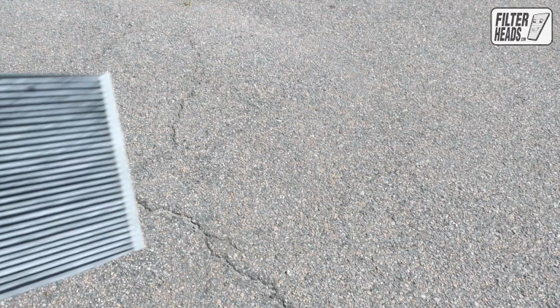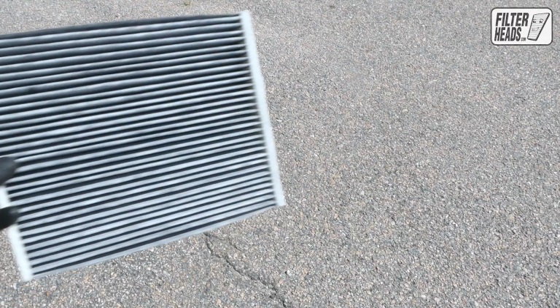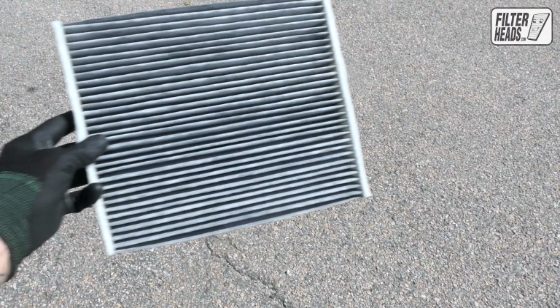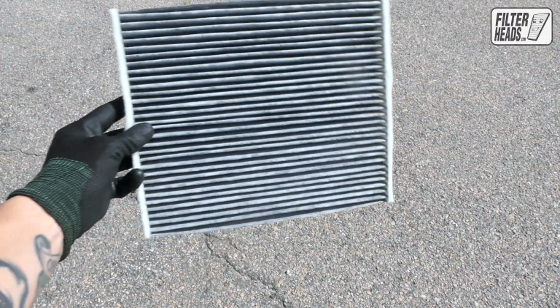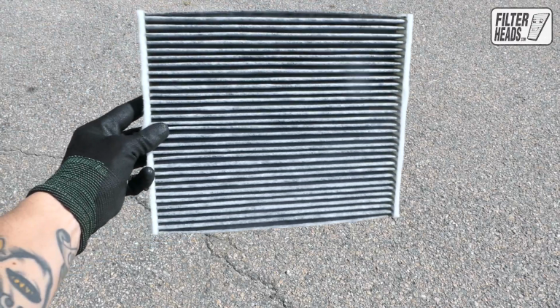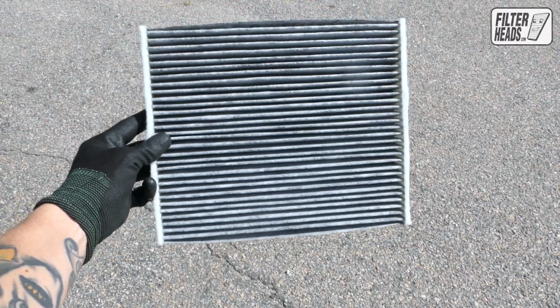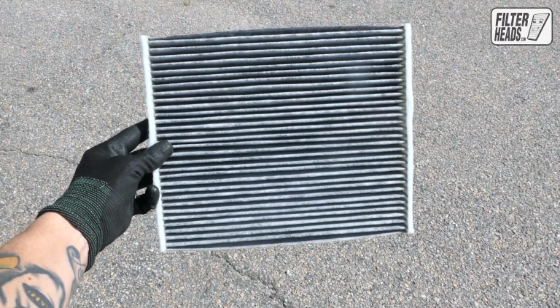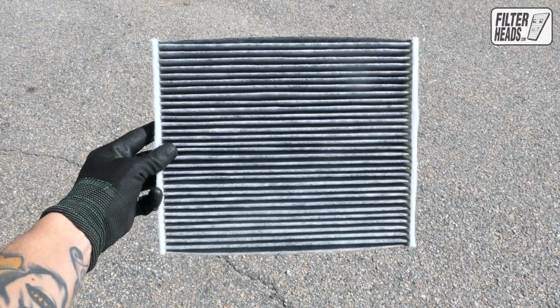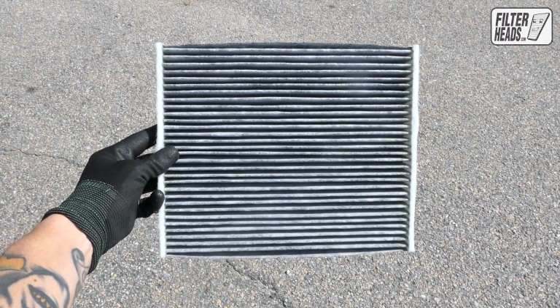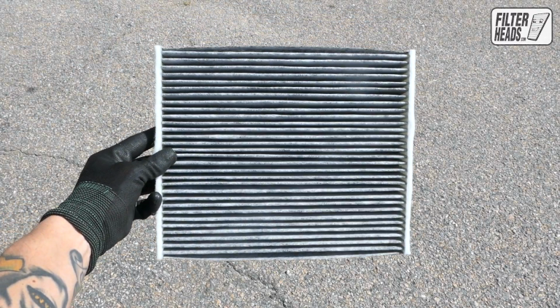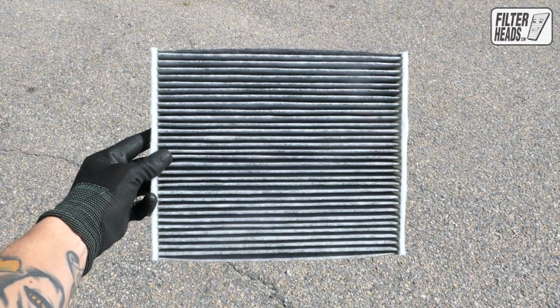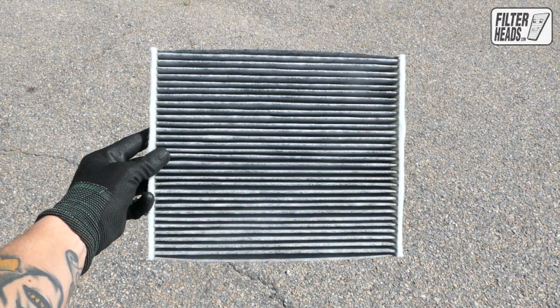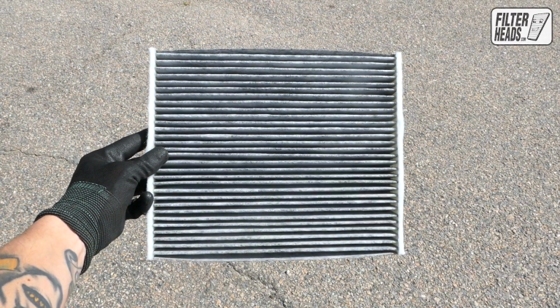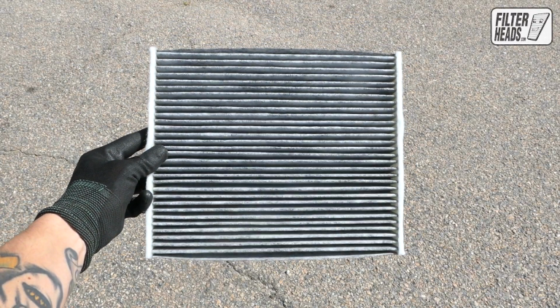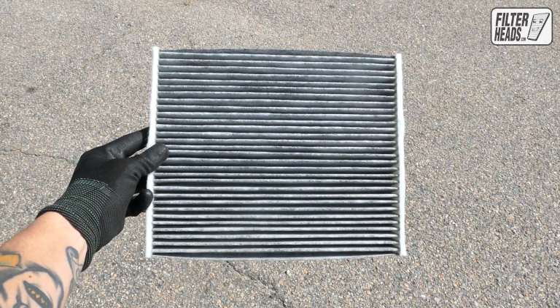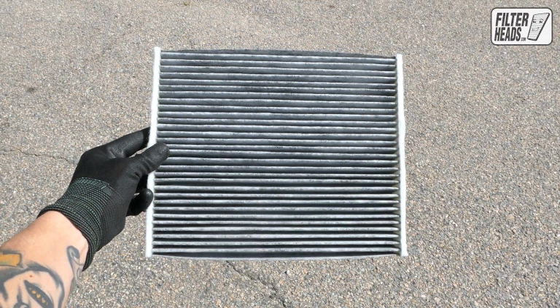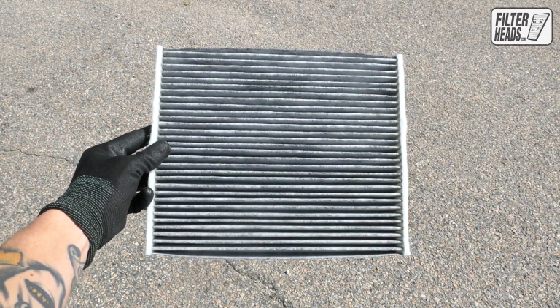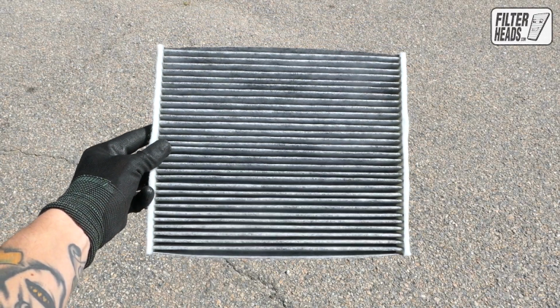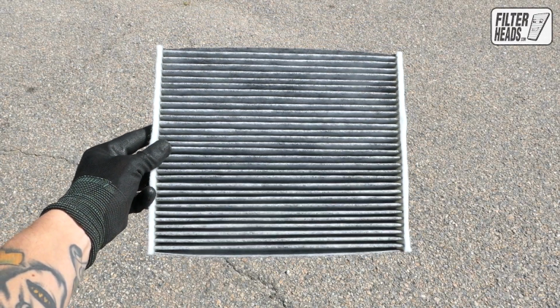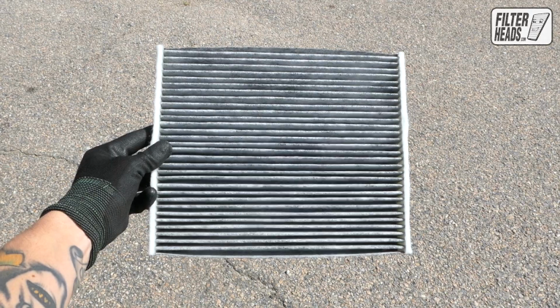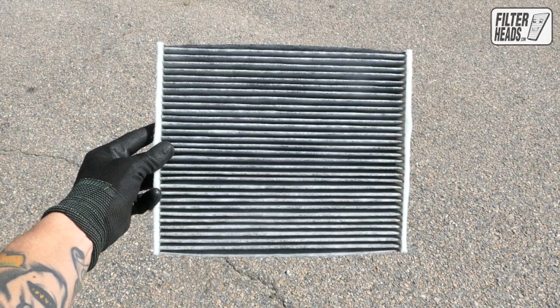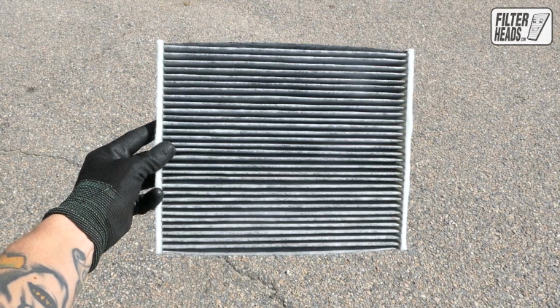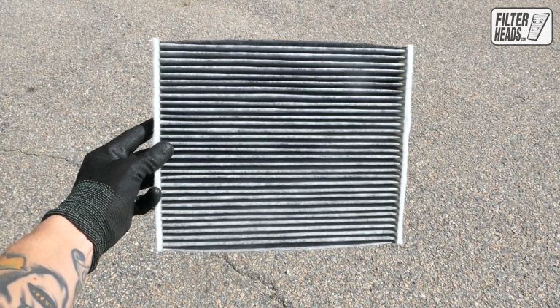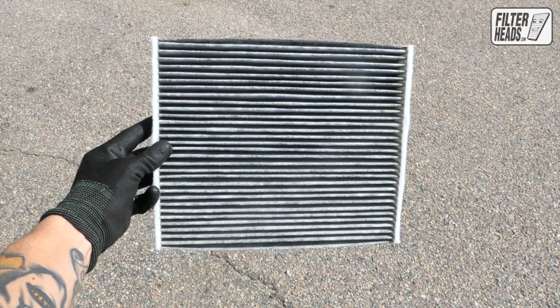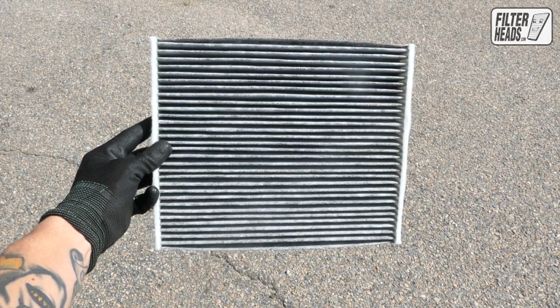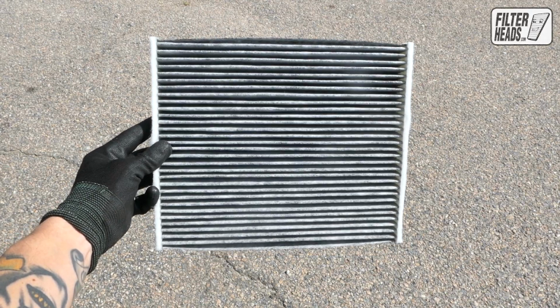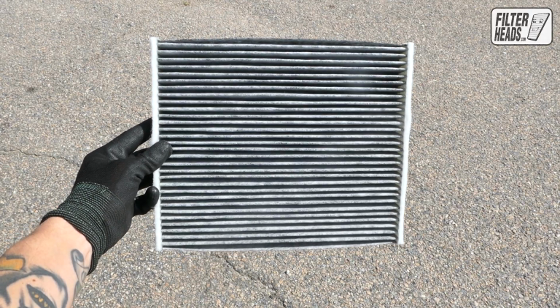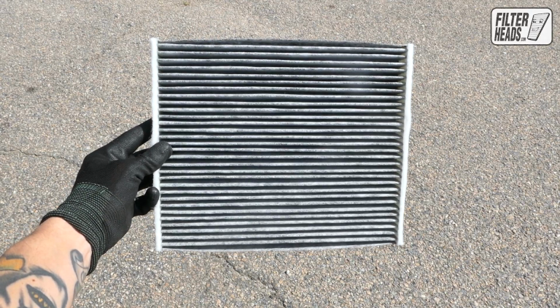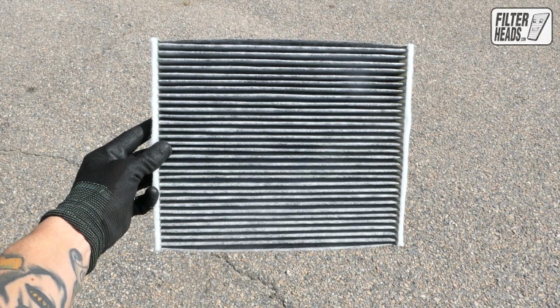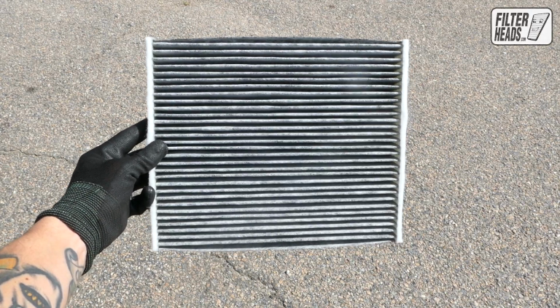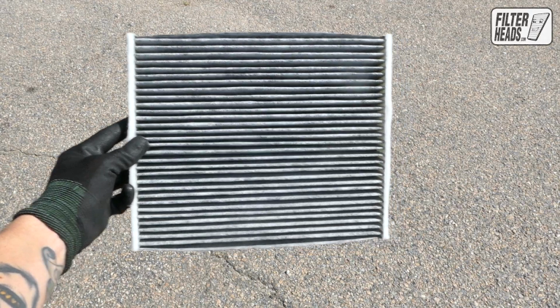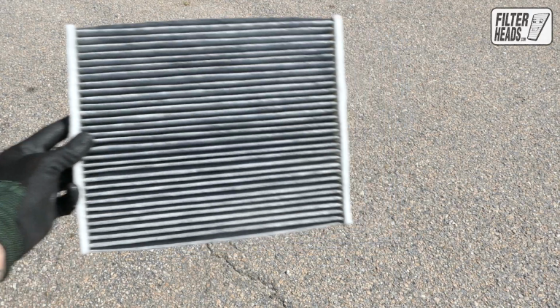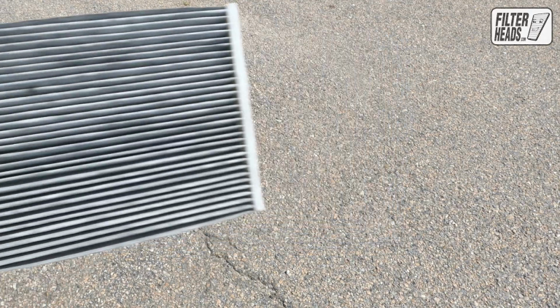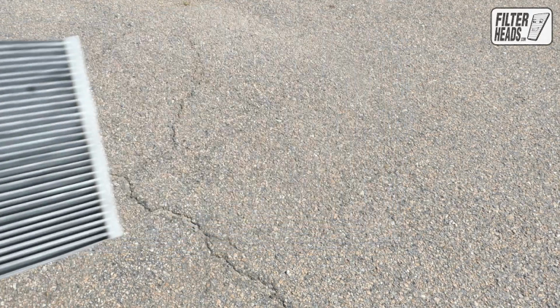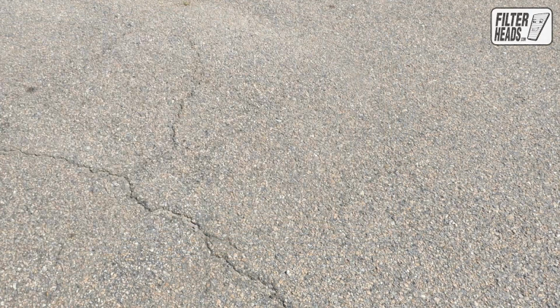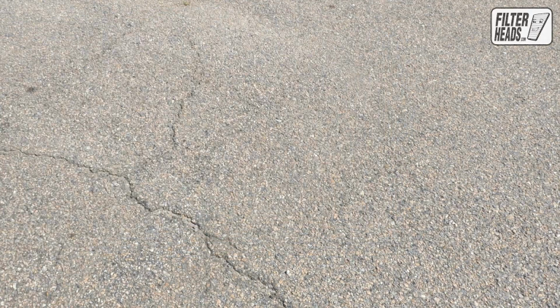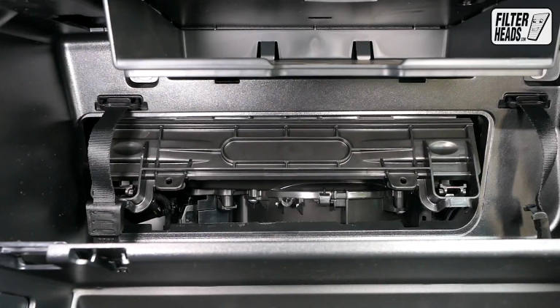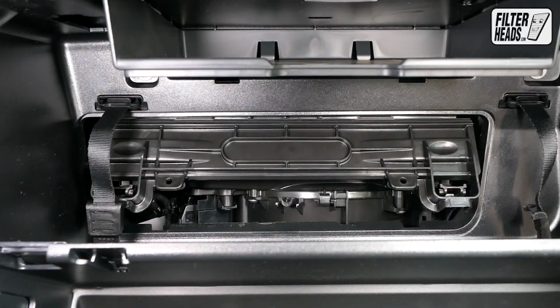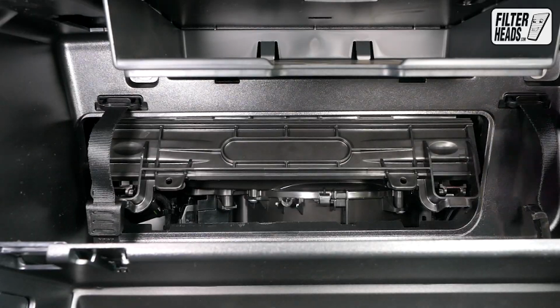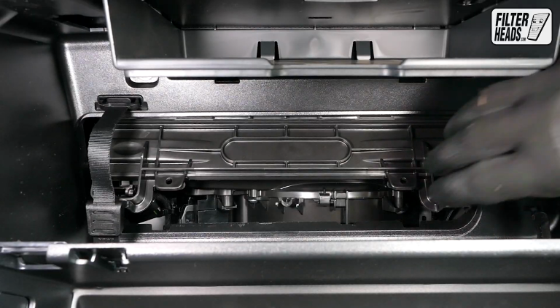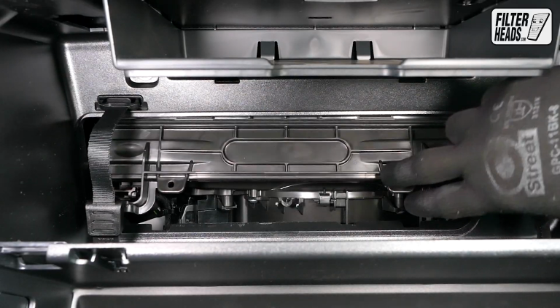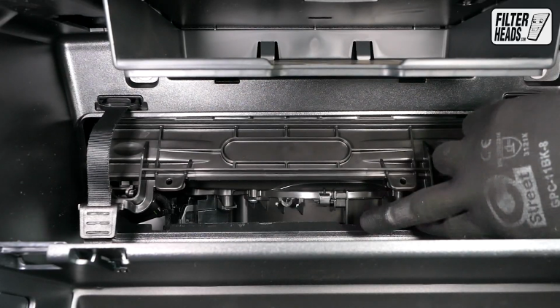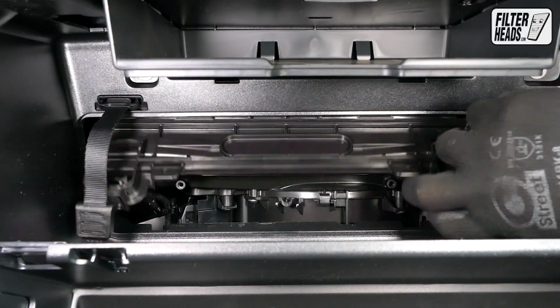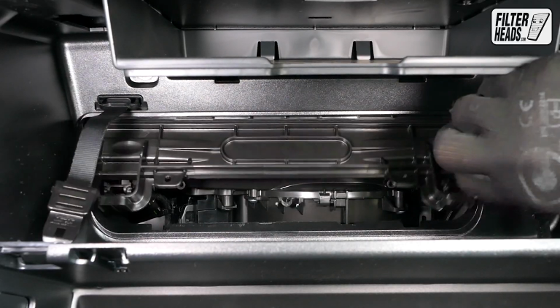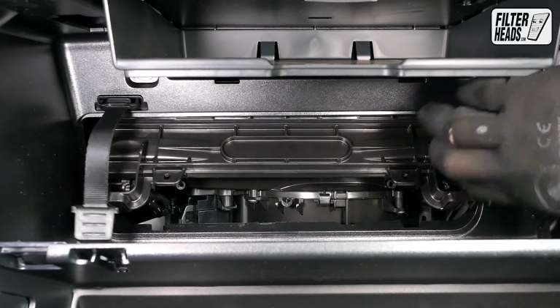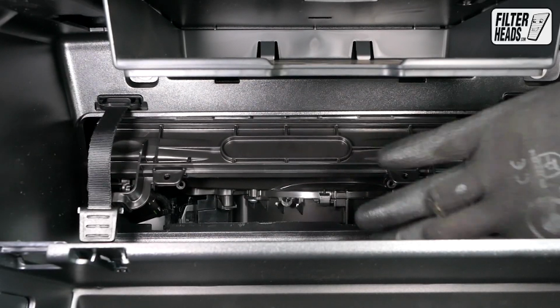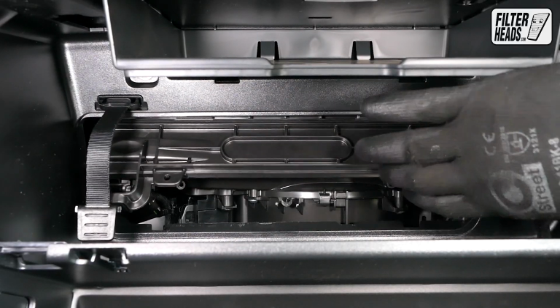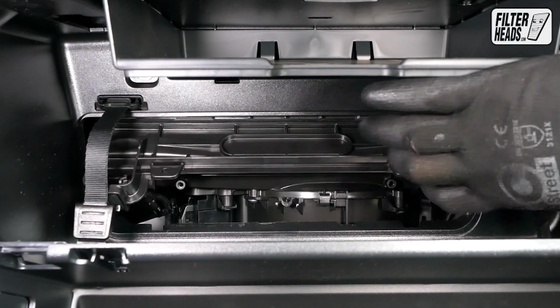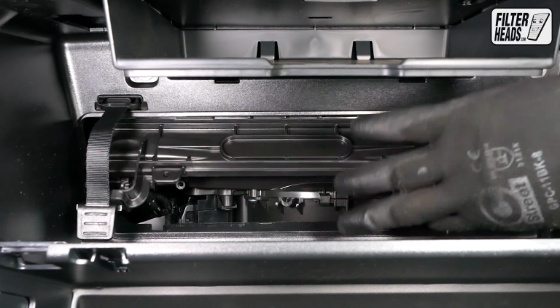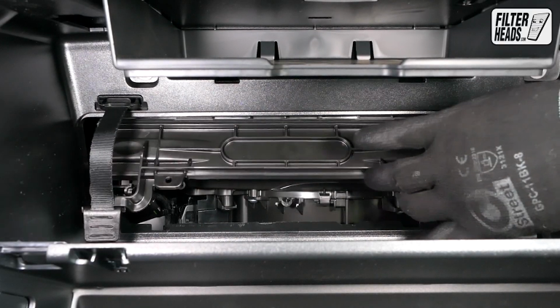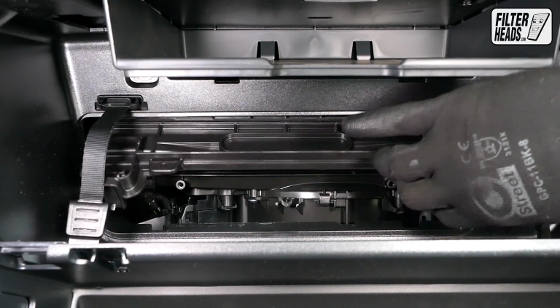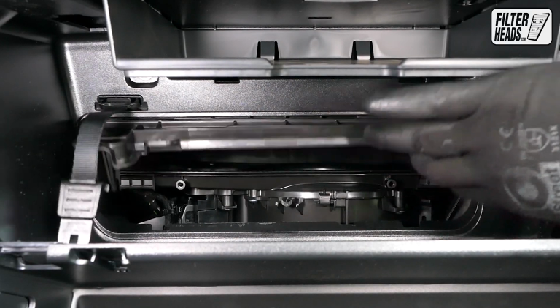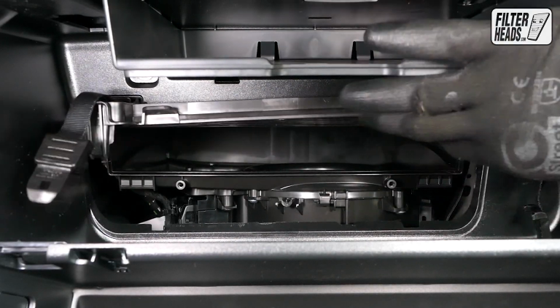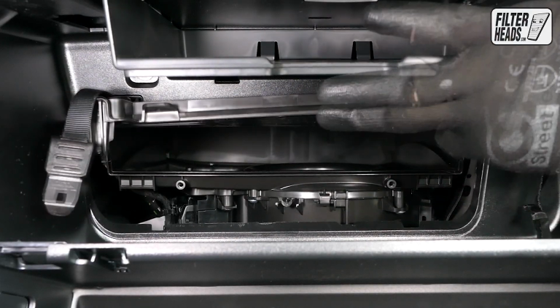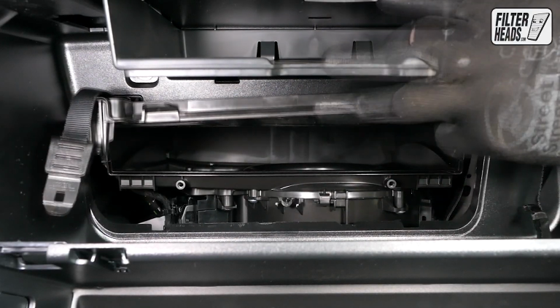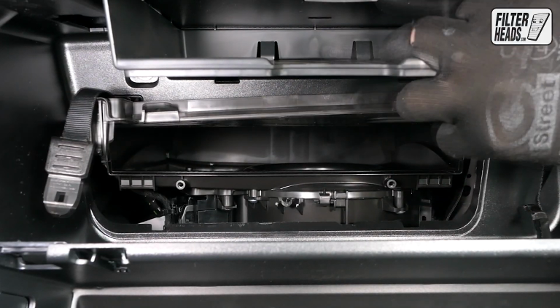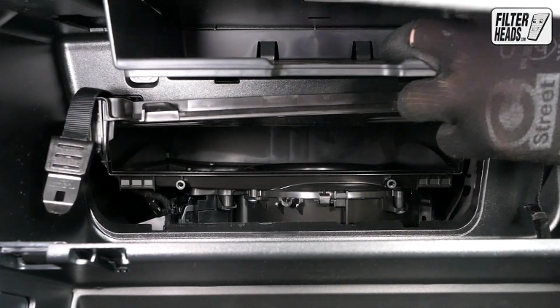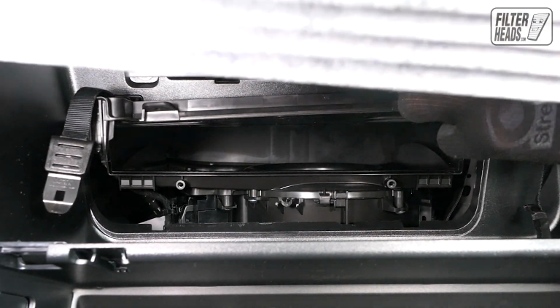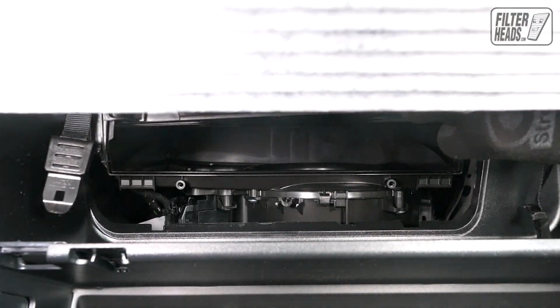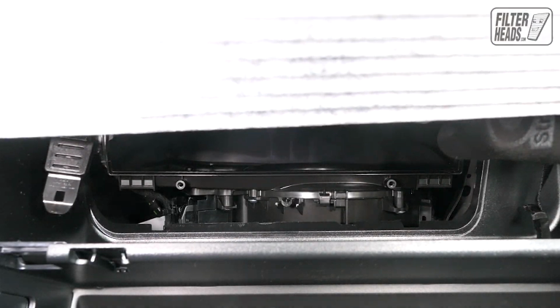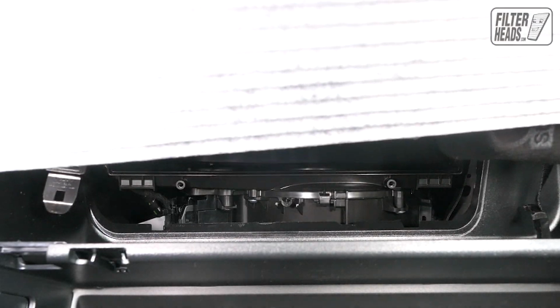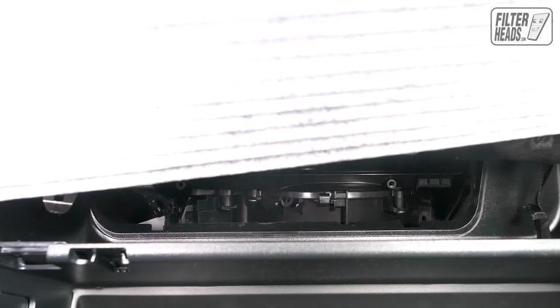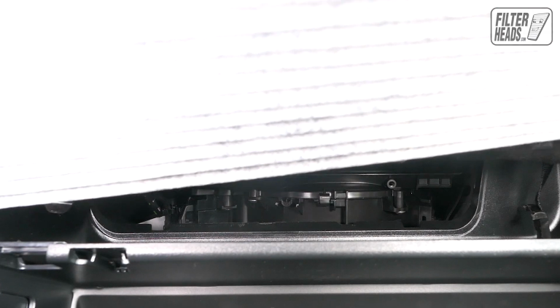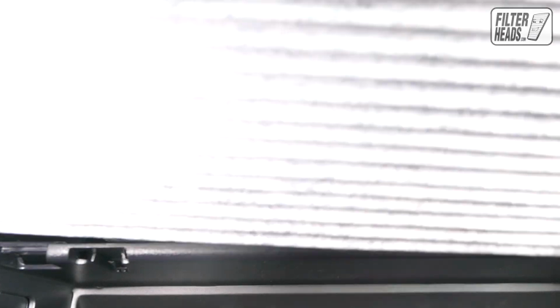Install your new AQ1277C filter into the housing with its airflow indicating arrow pointing down.